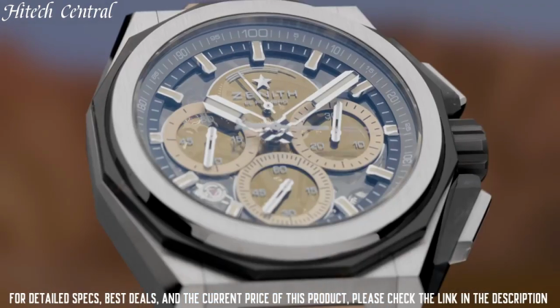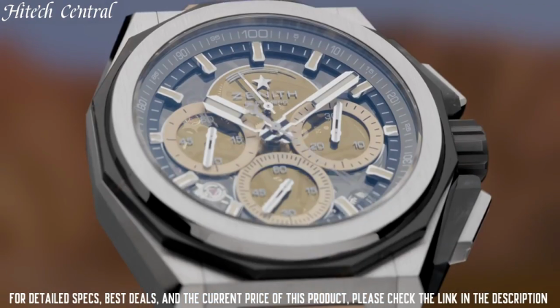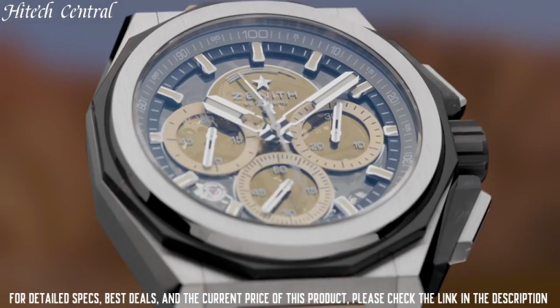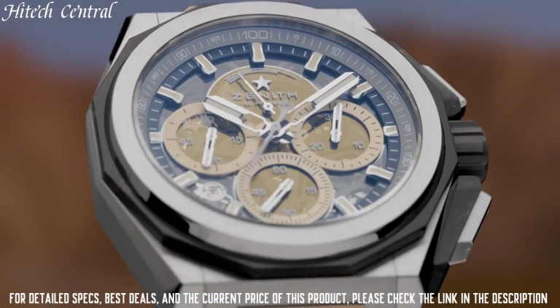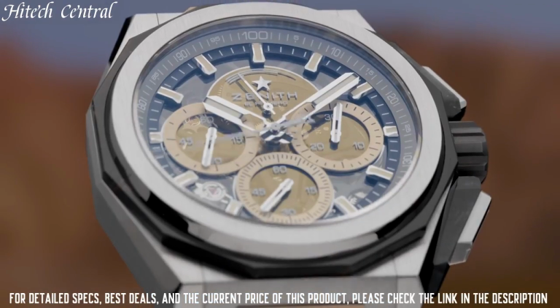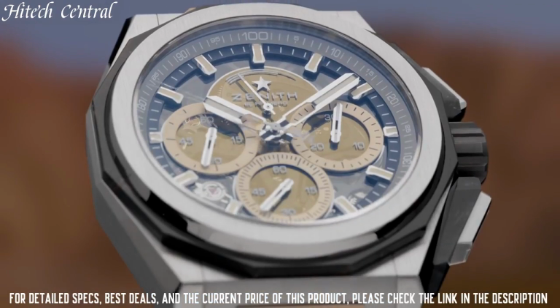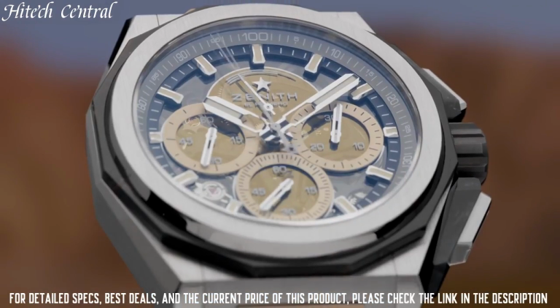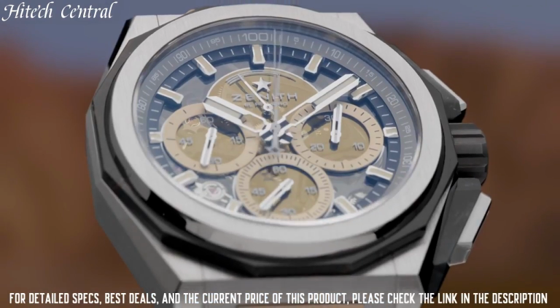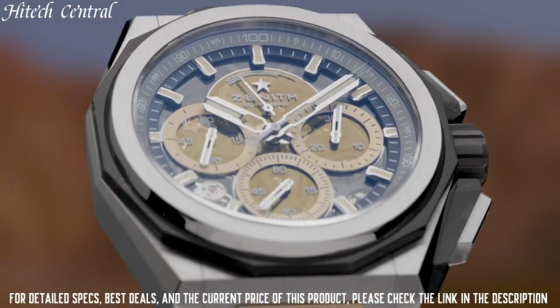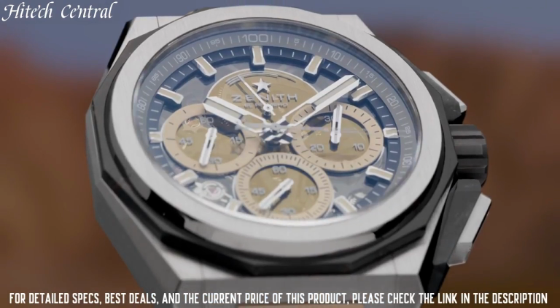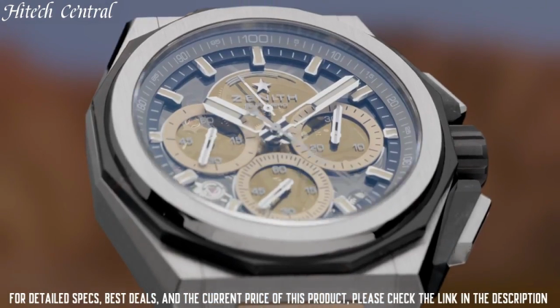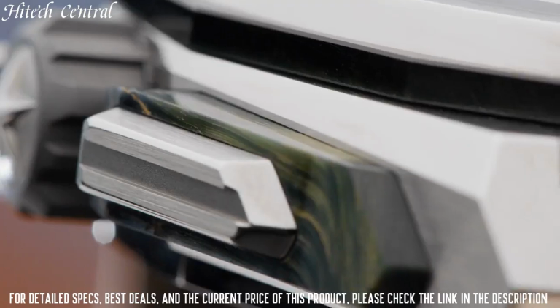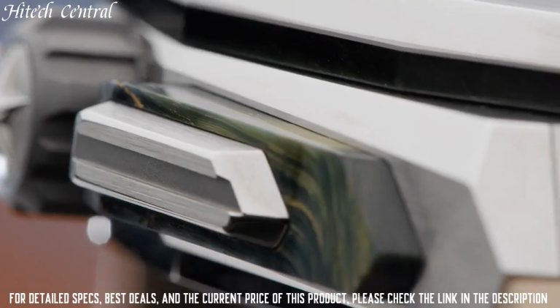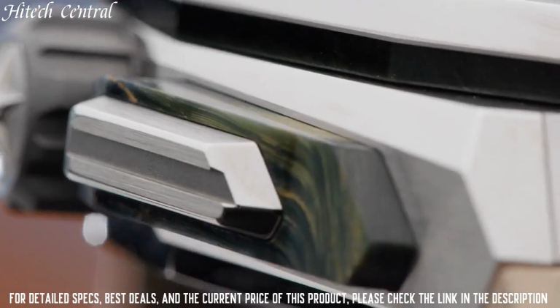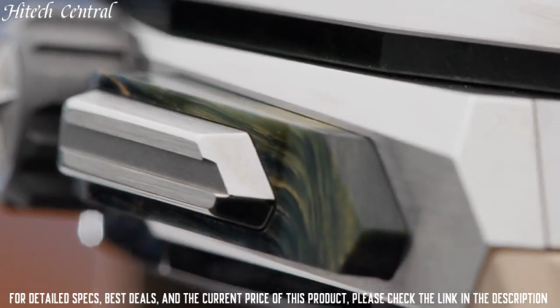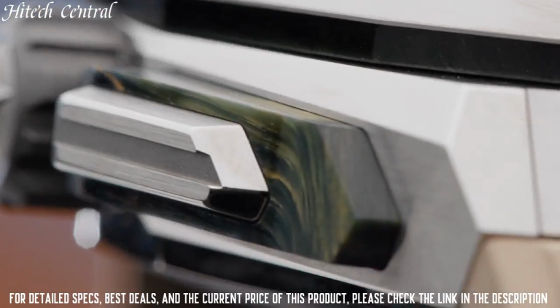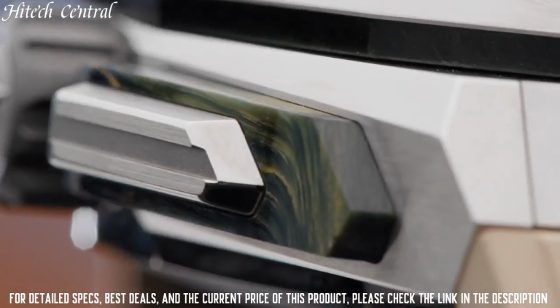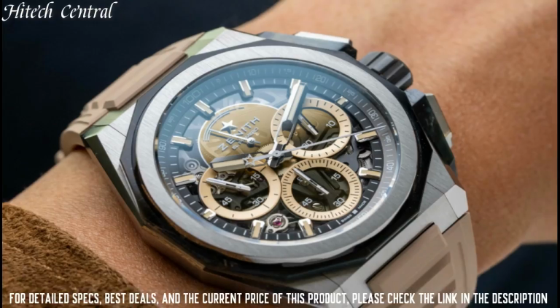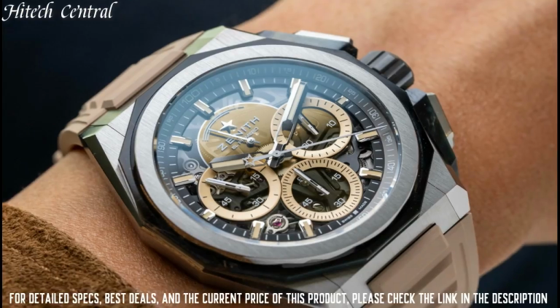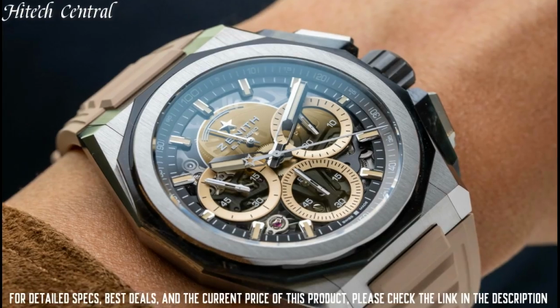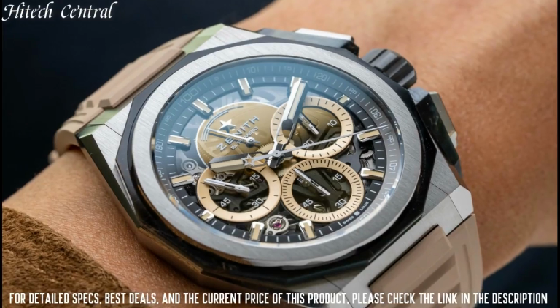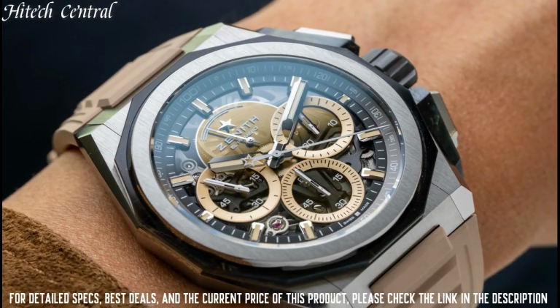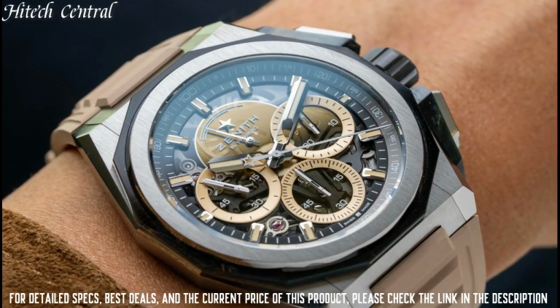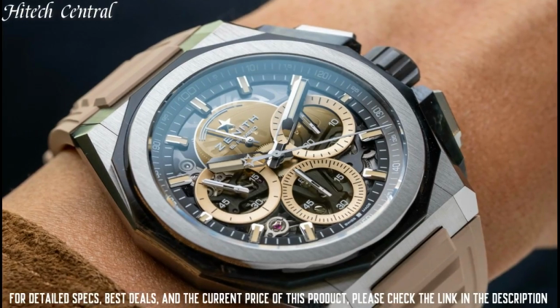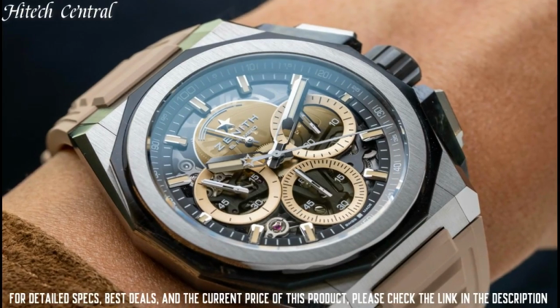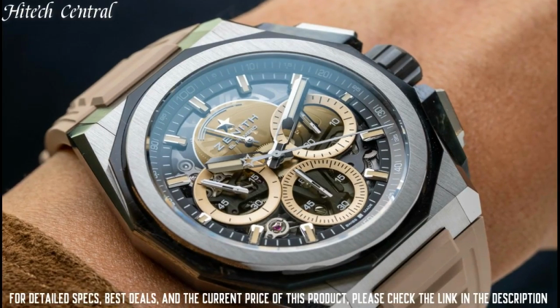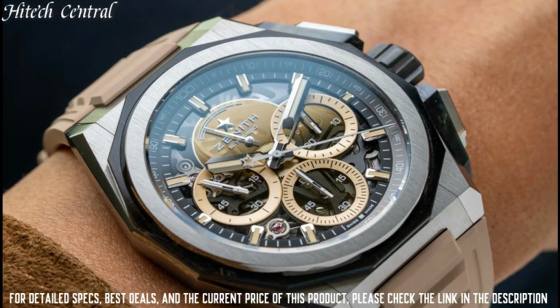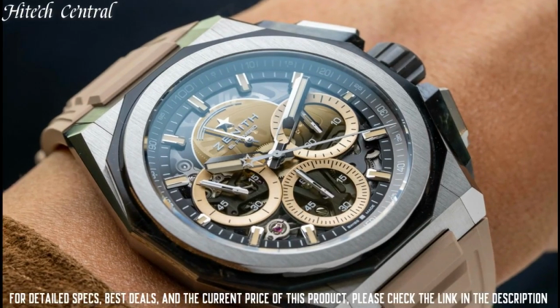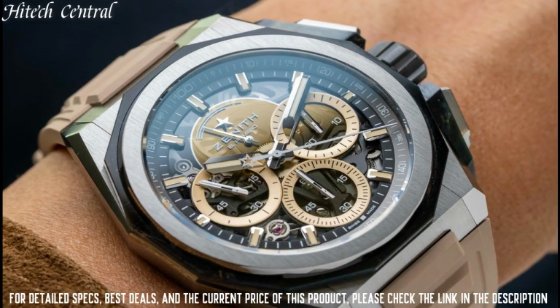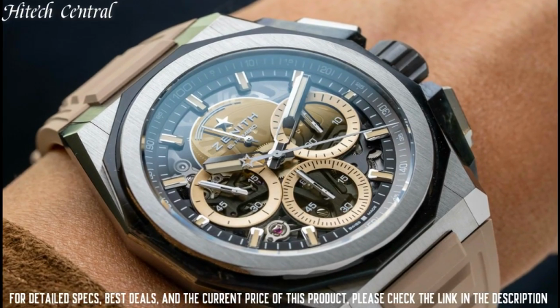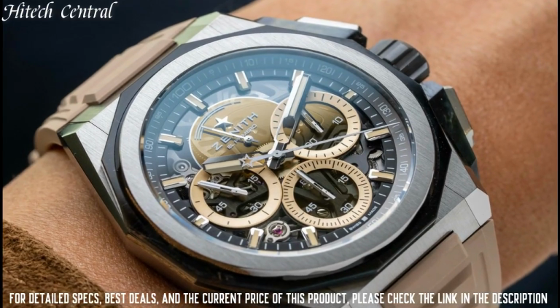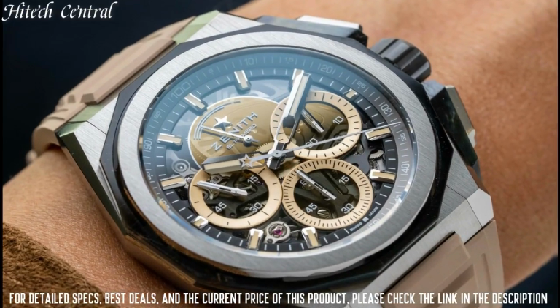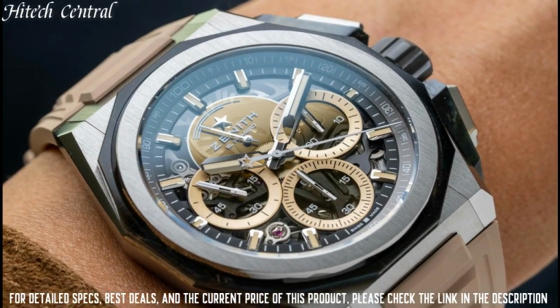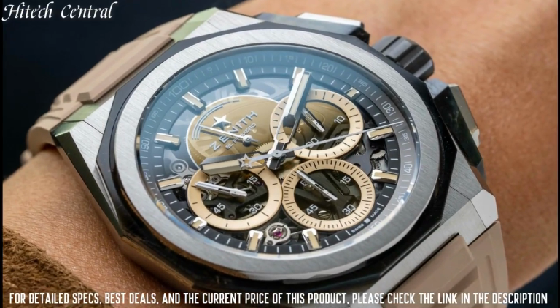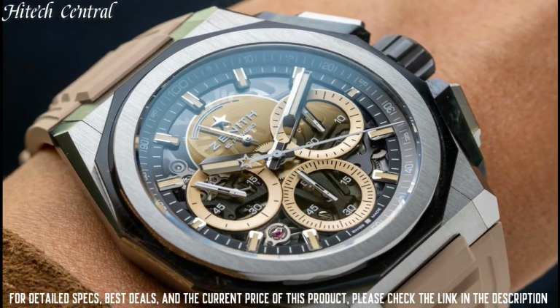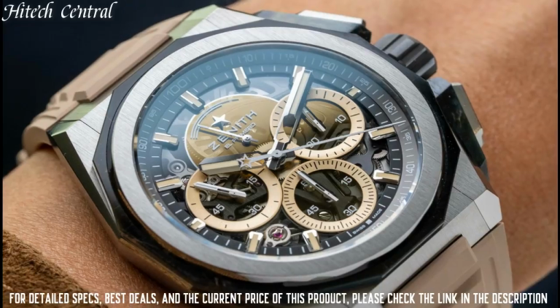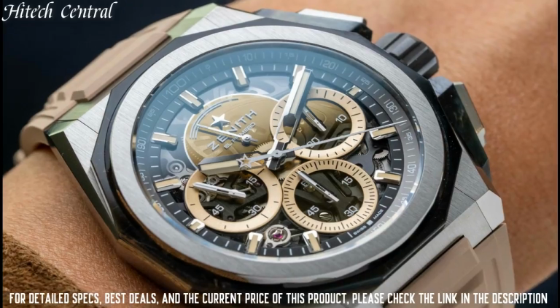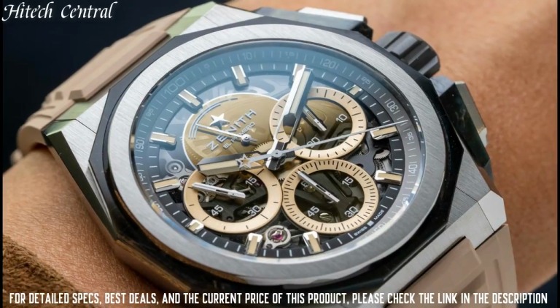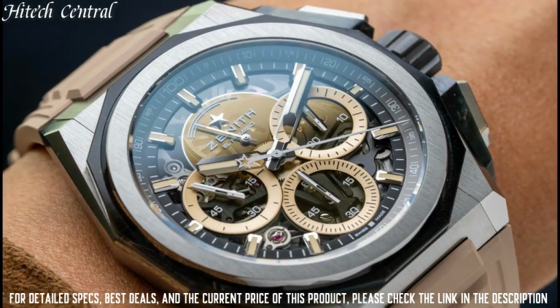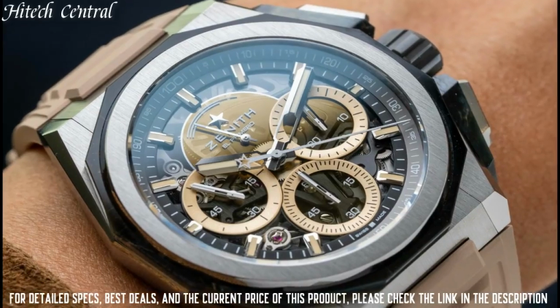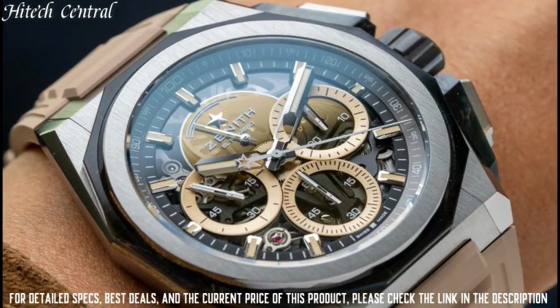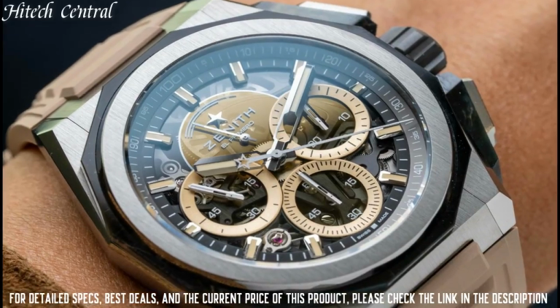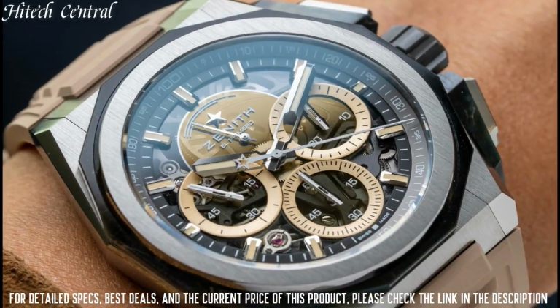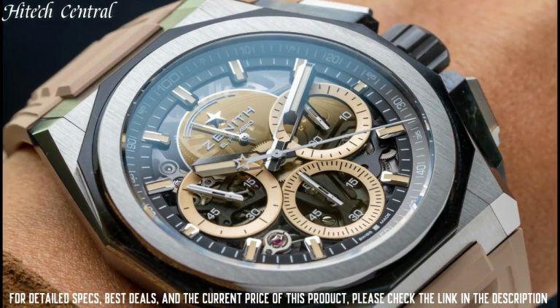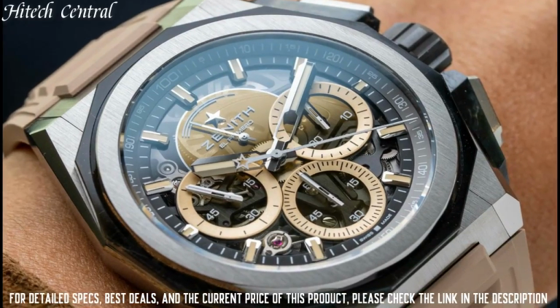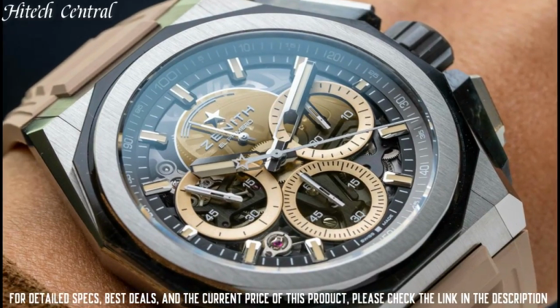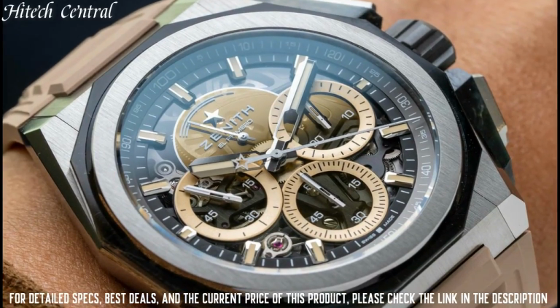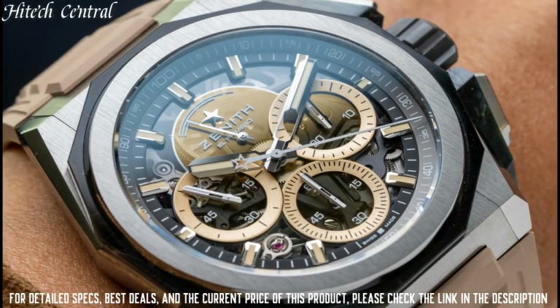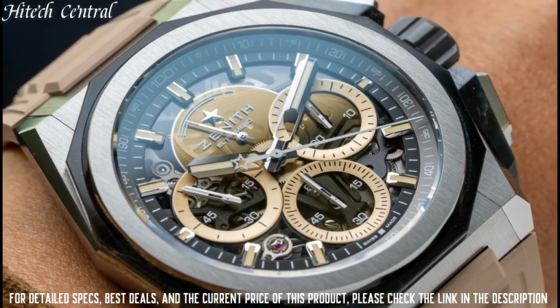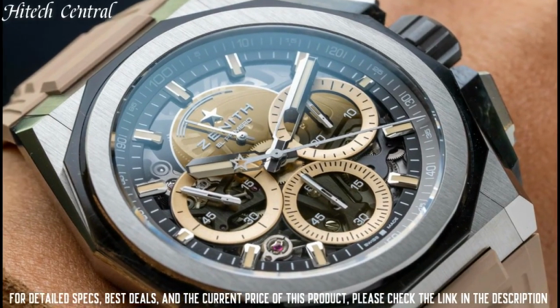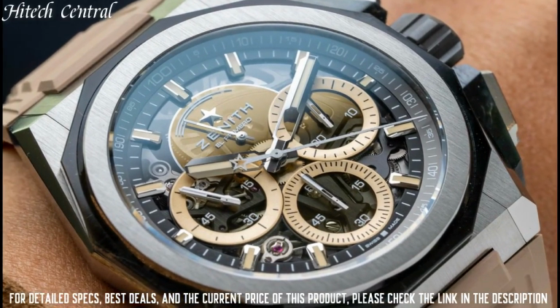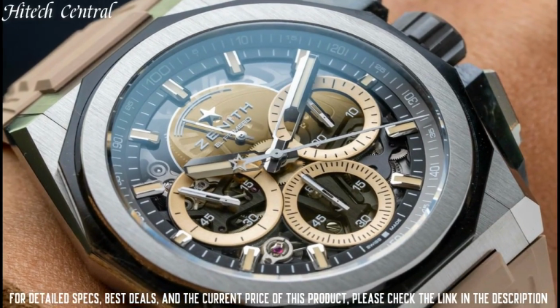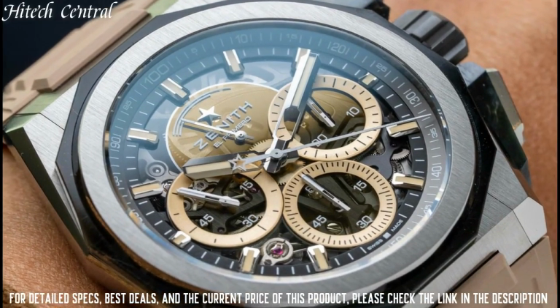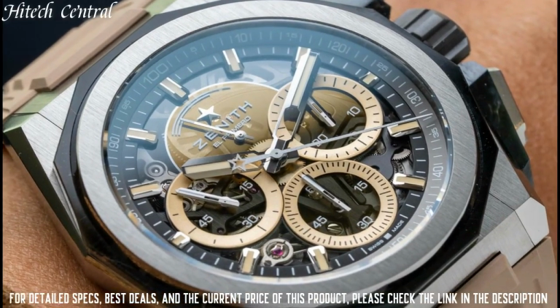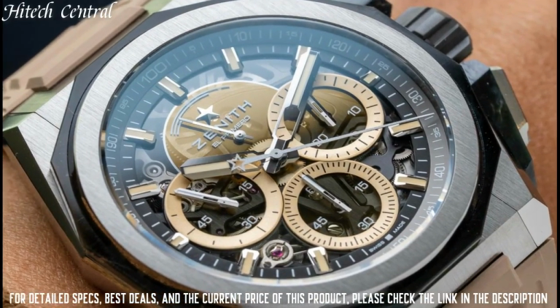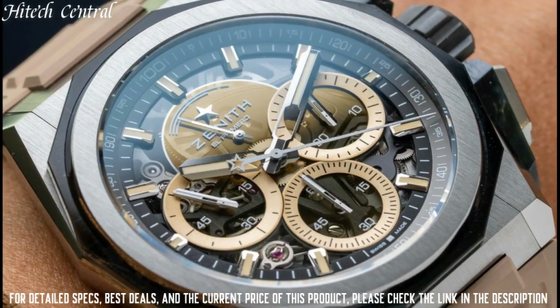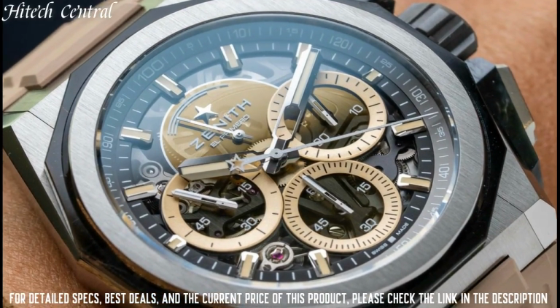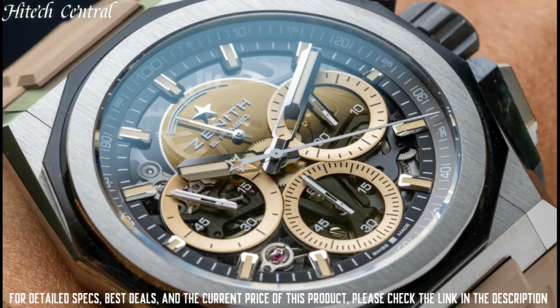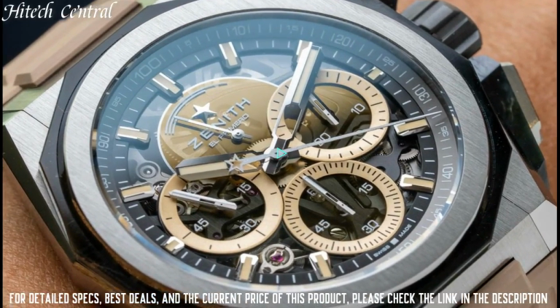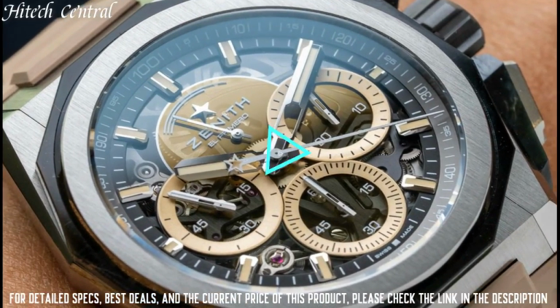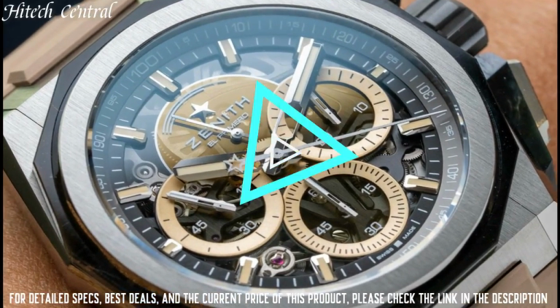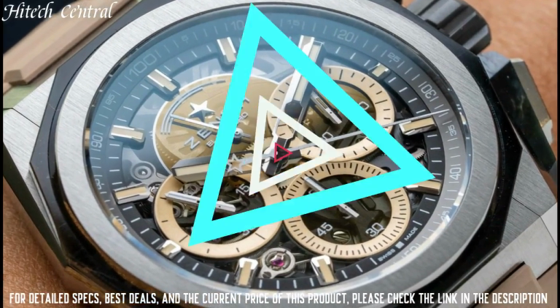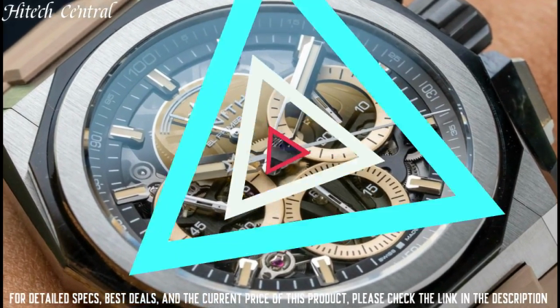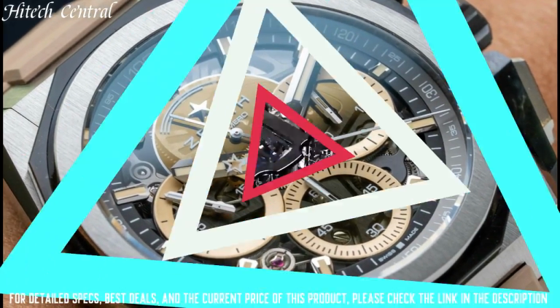Functions: date, hour, minute, small second, power reserve. Dive watch style.